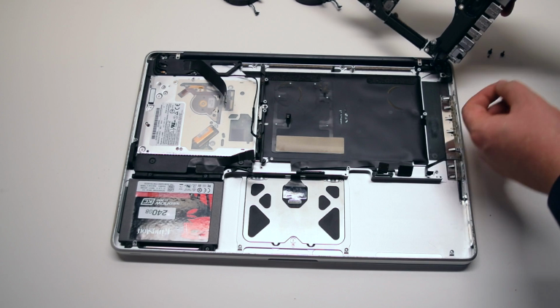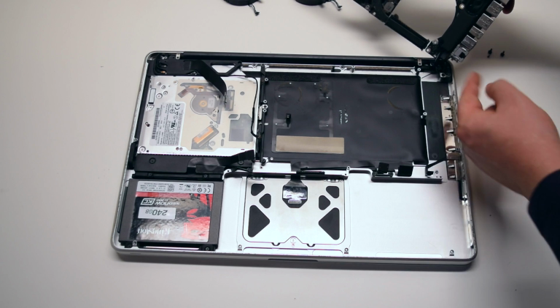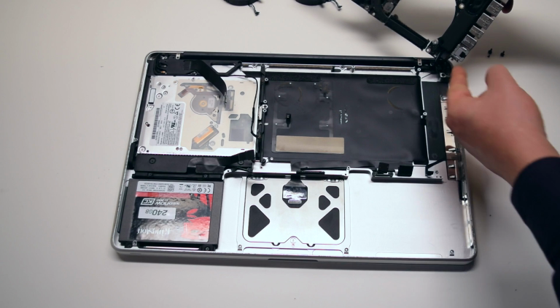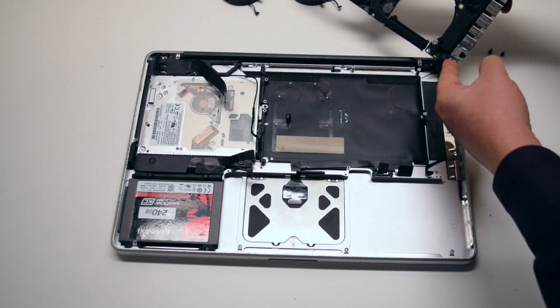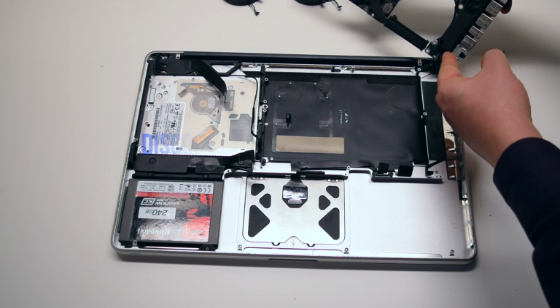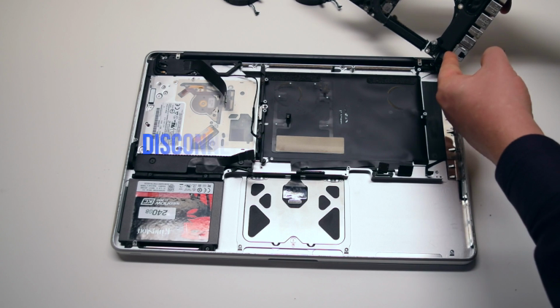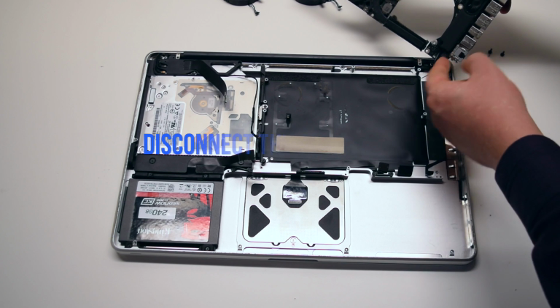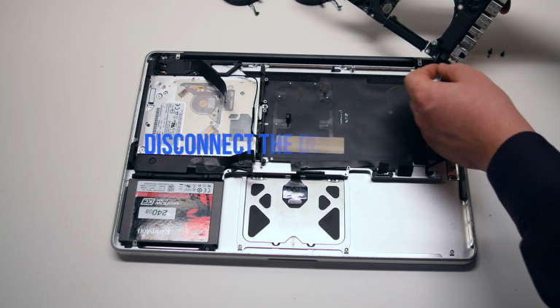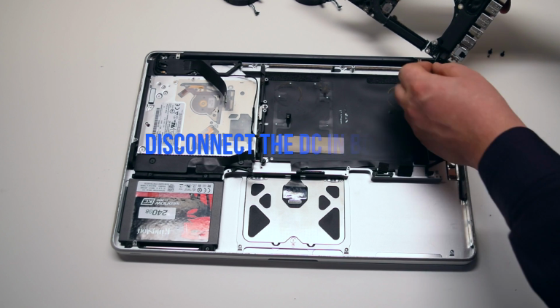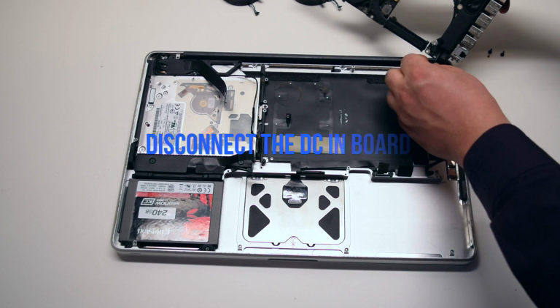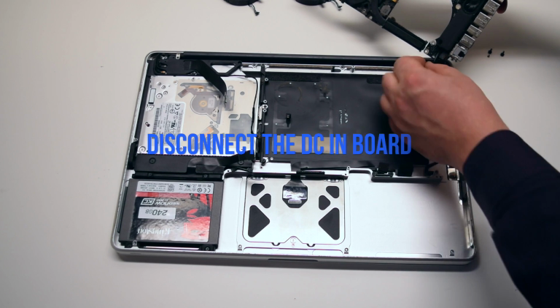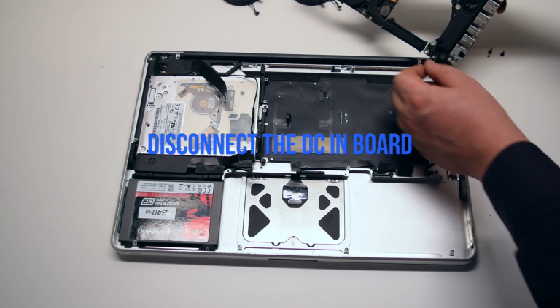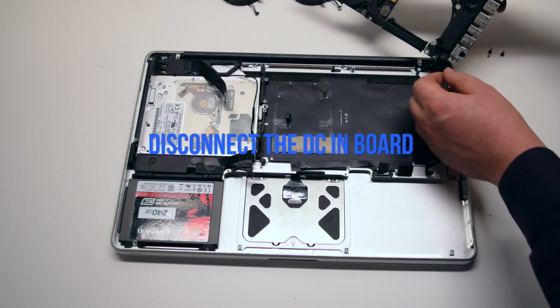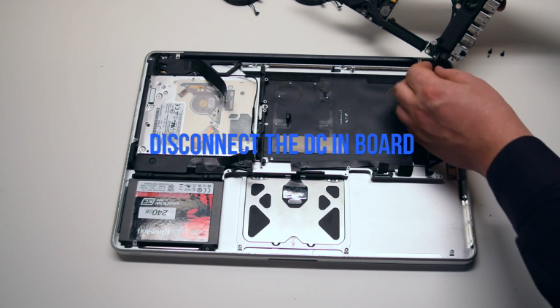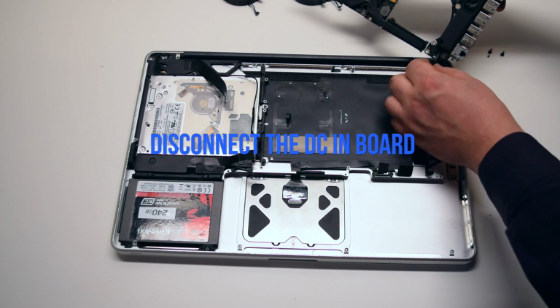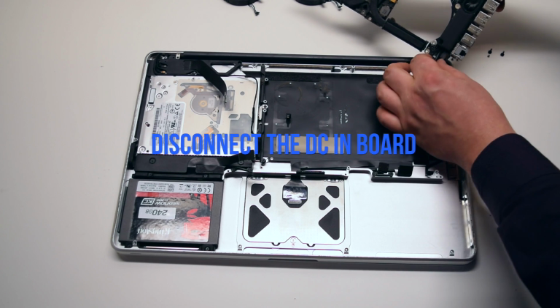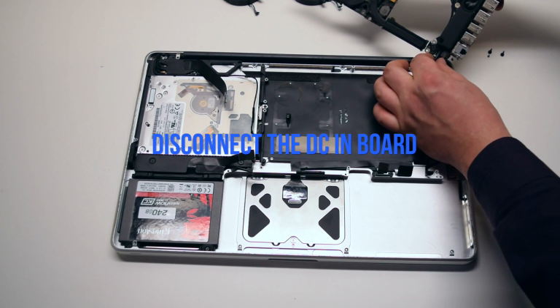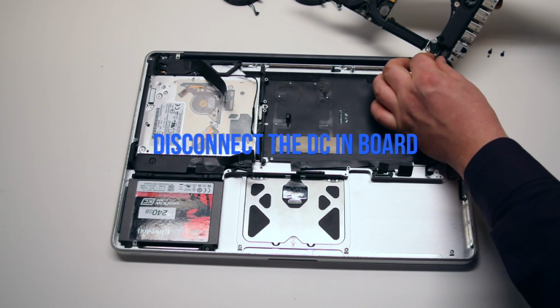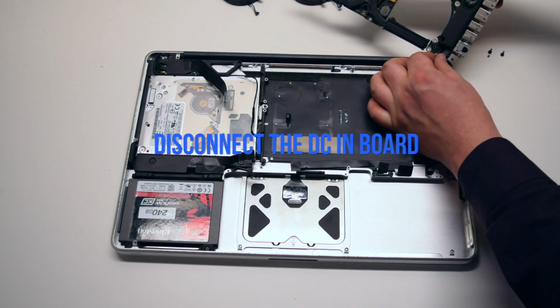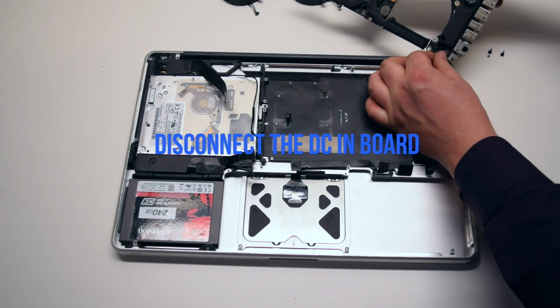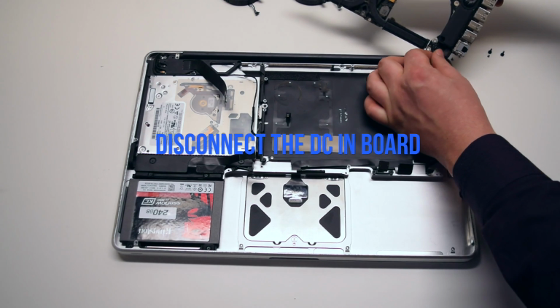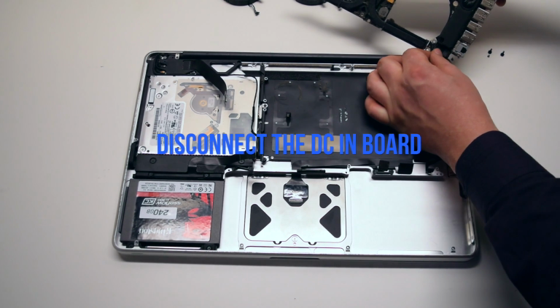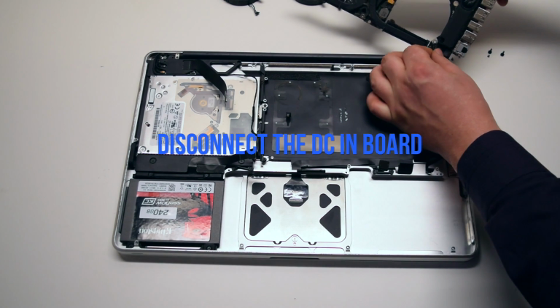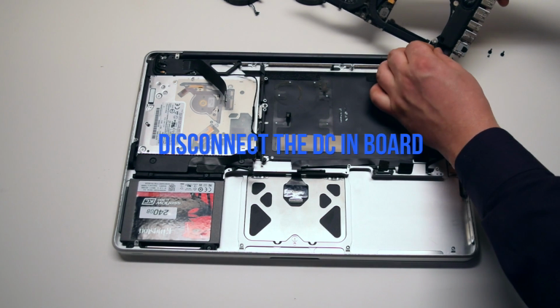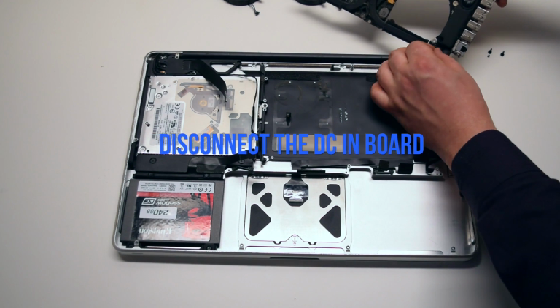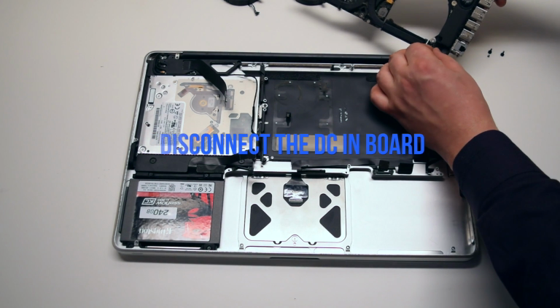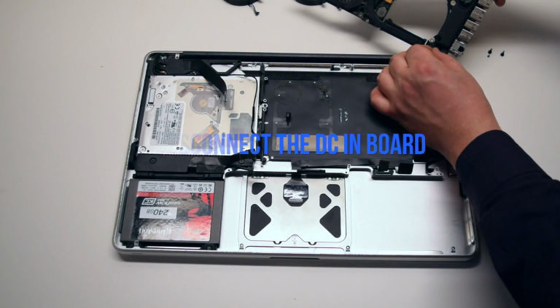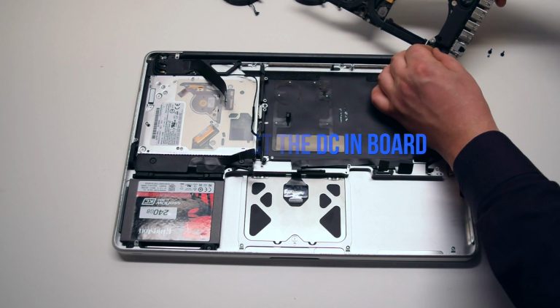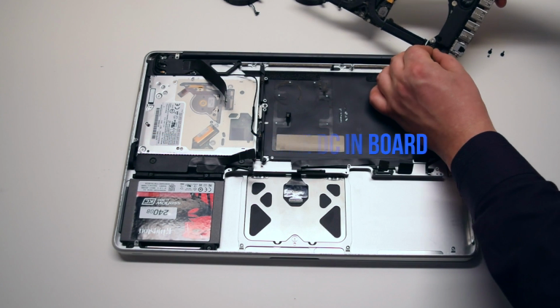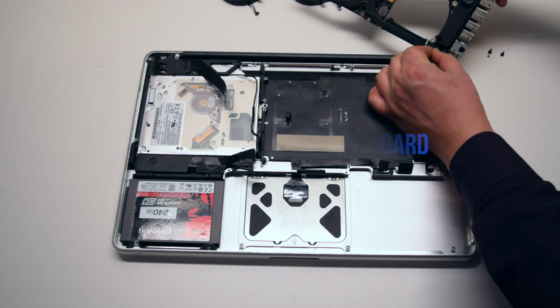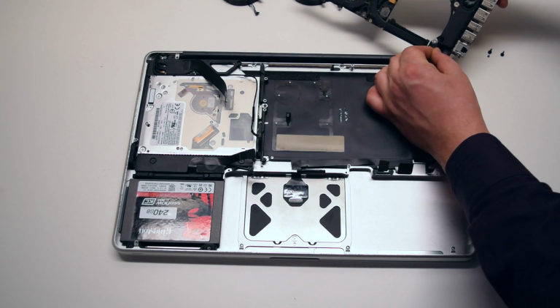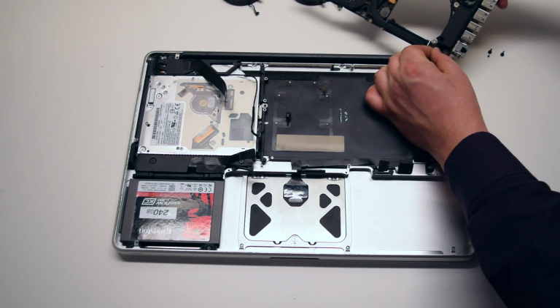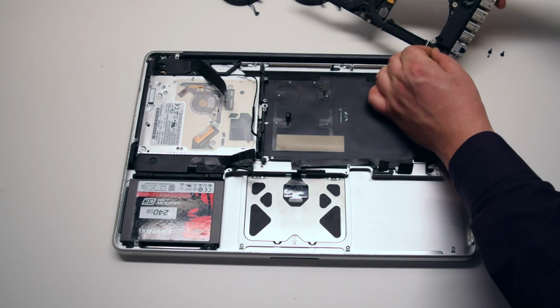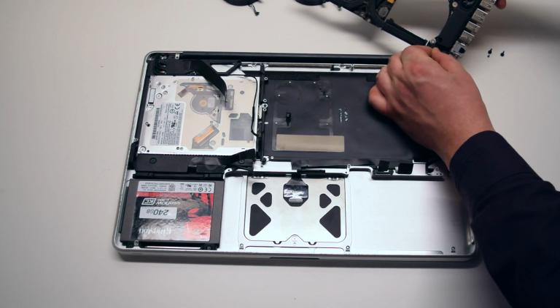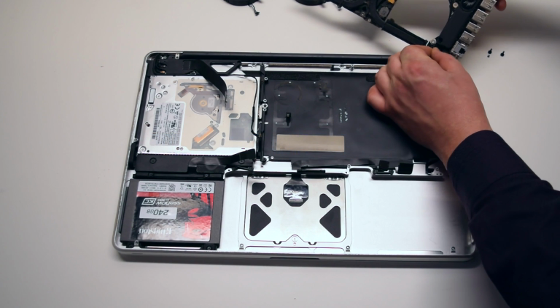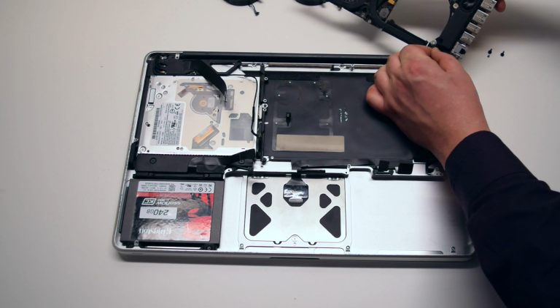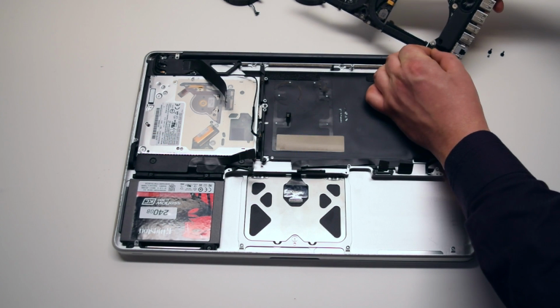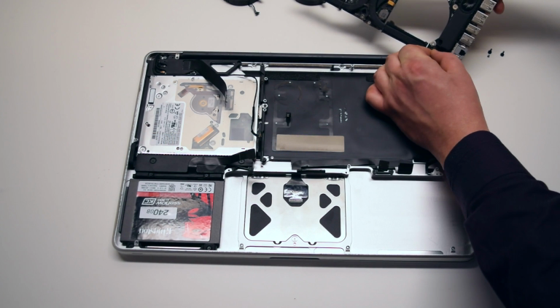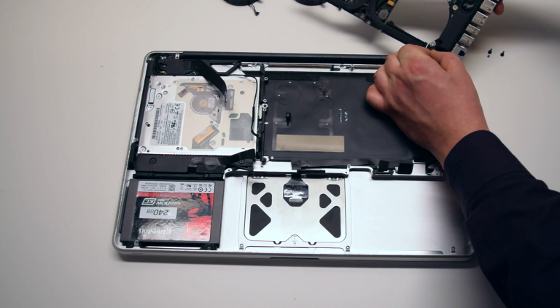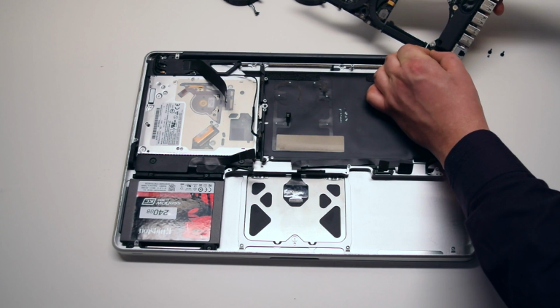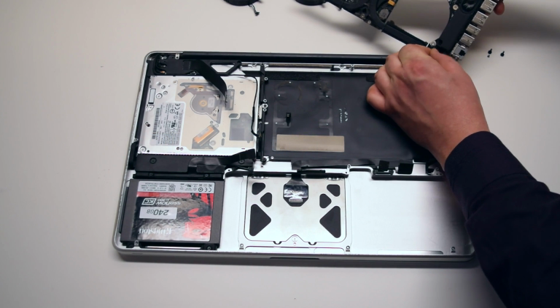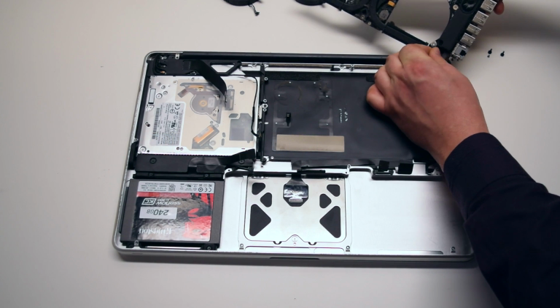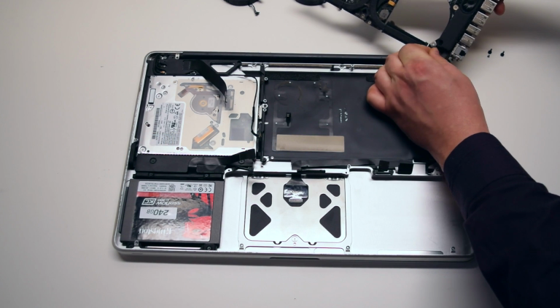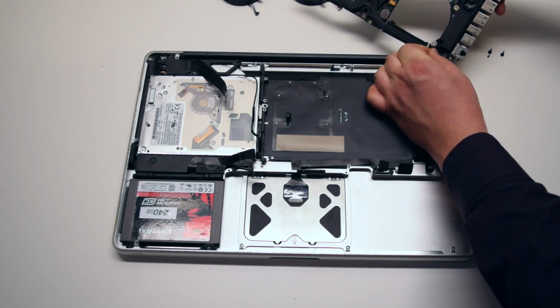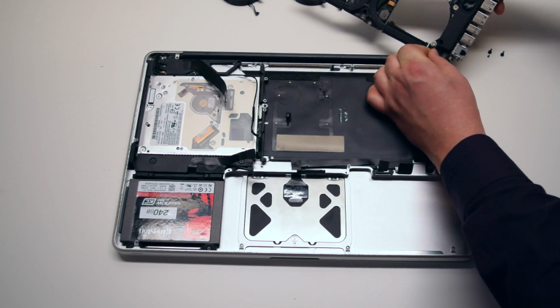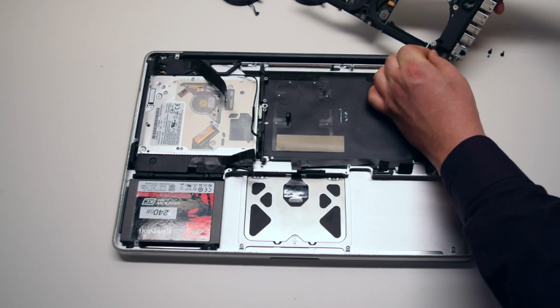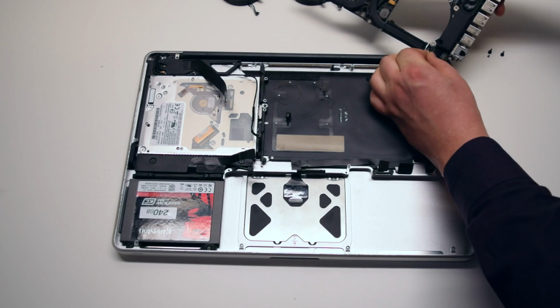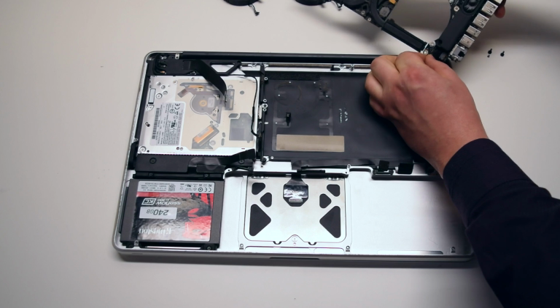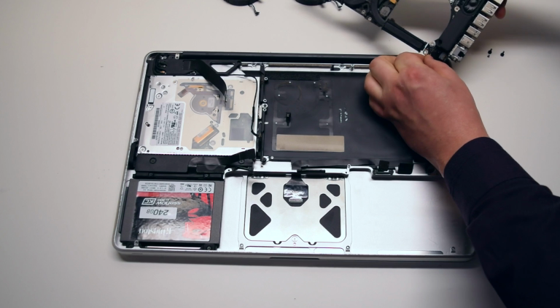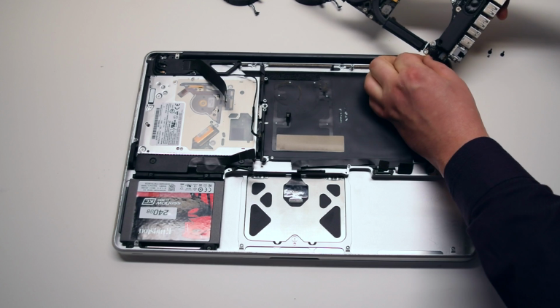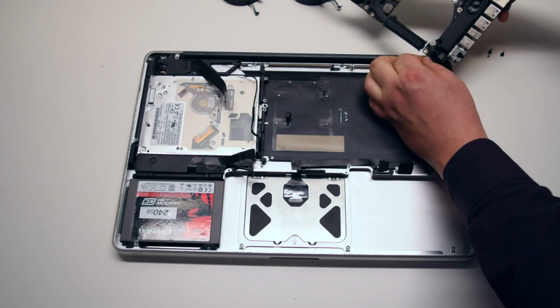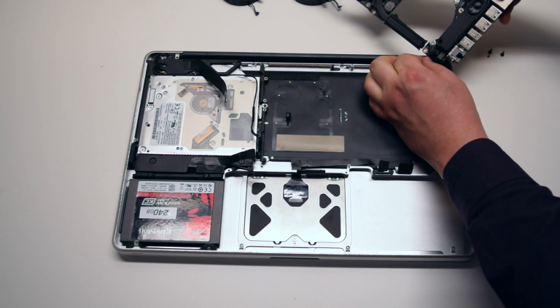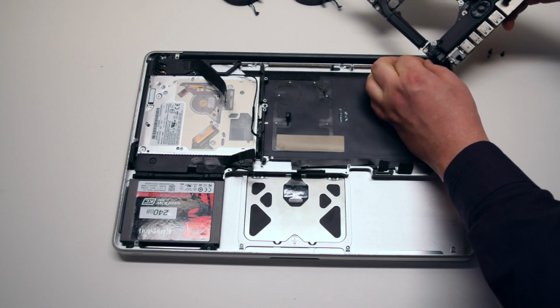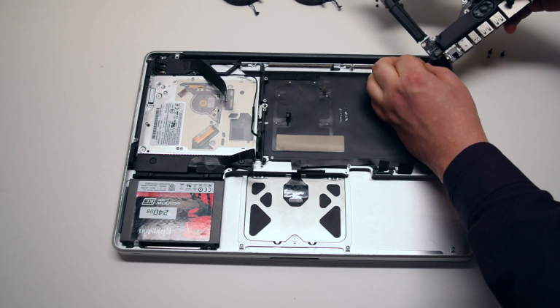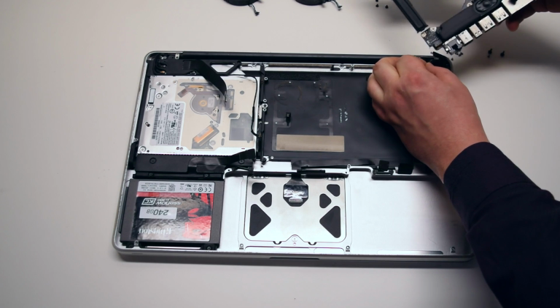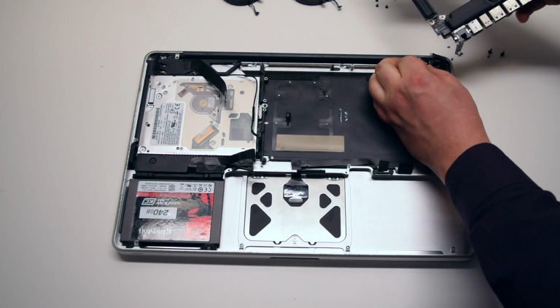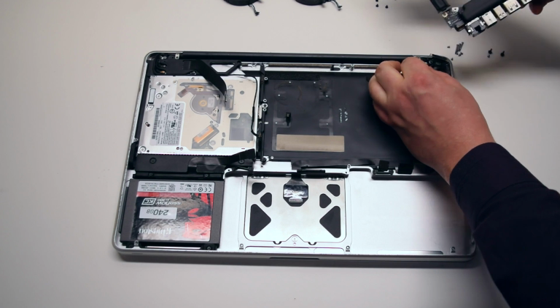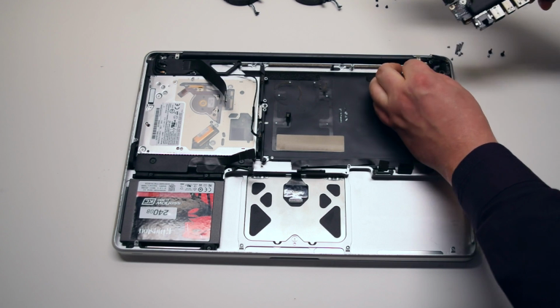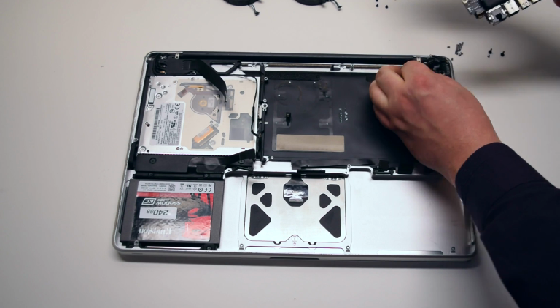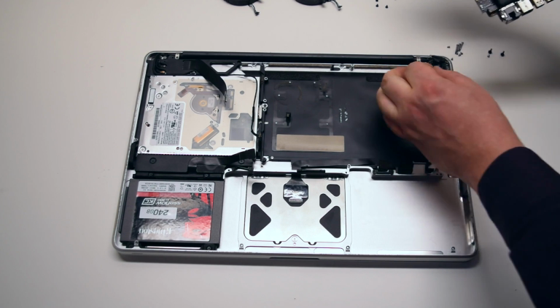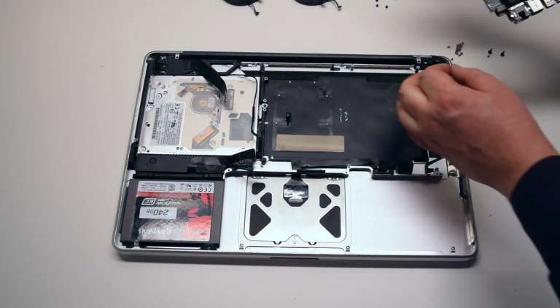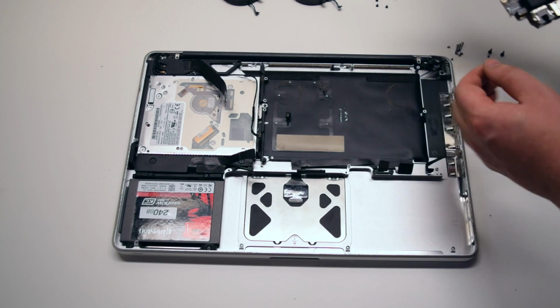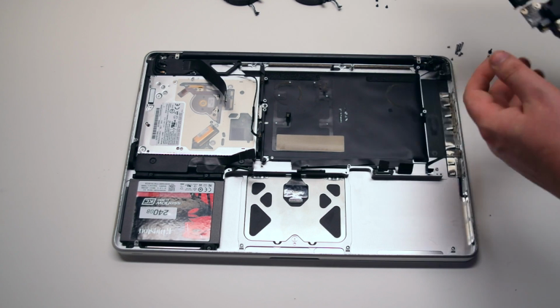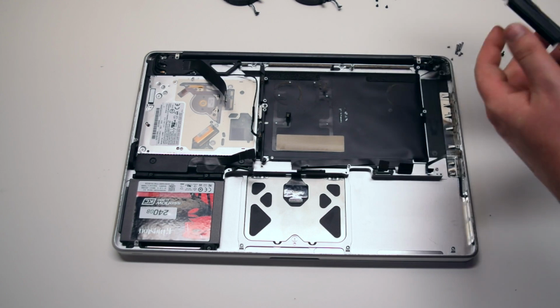You can now disconnect the DCN board. The logic board is now free.